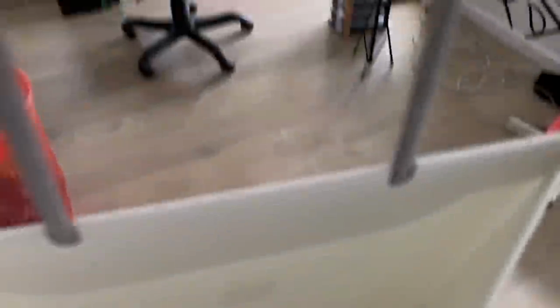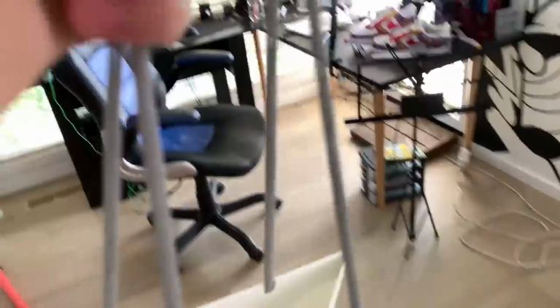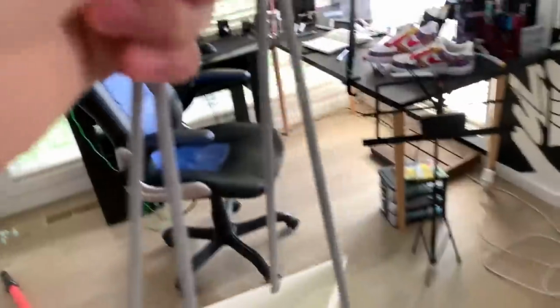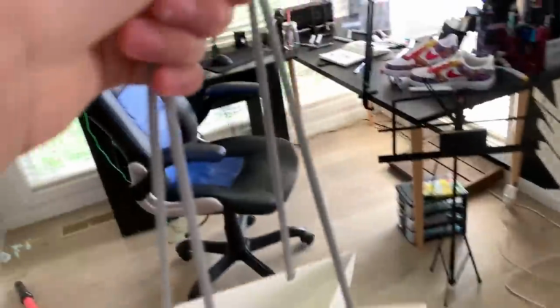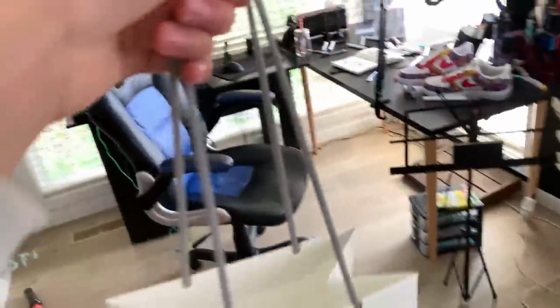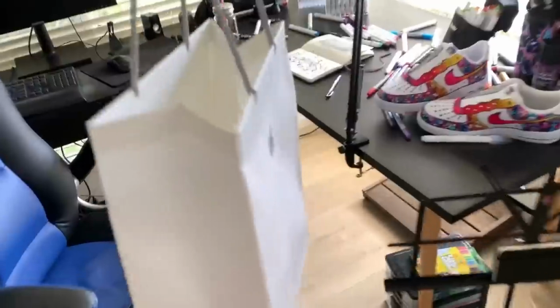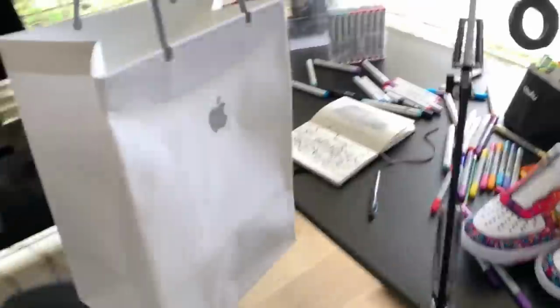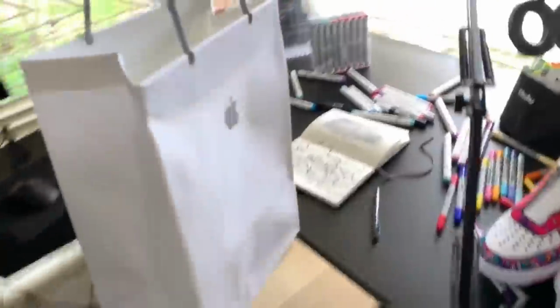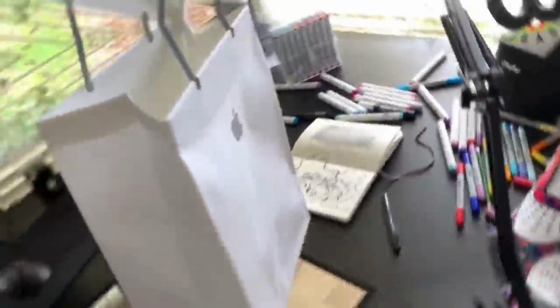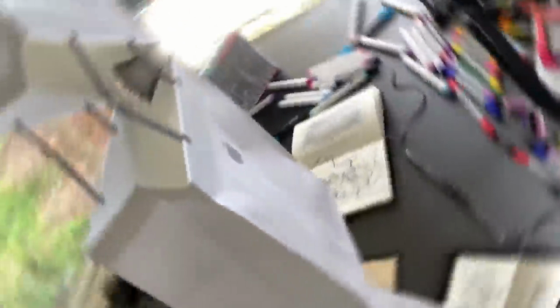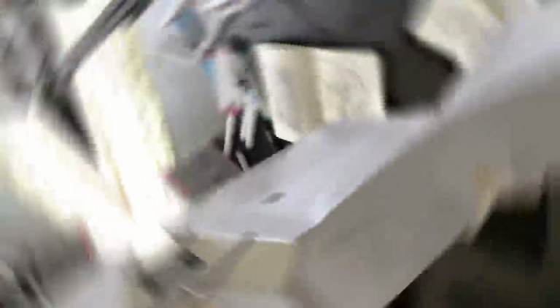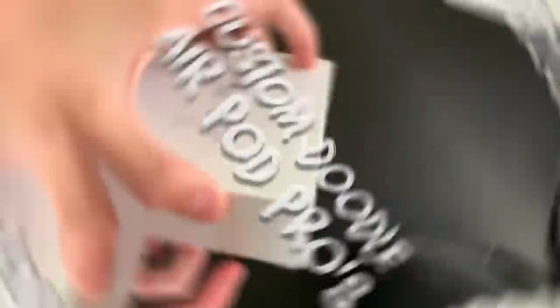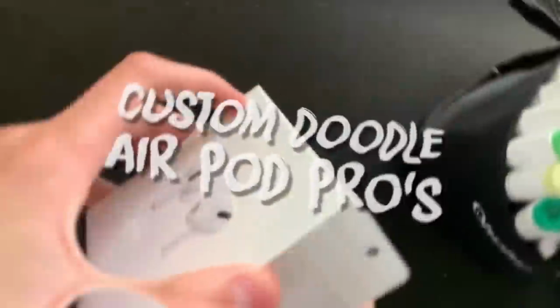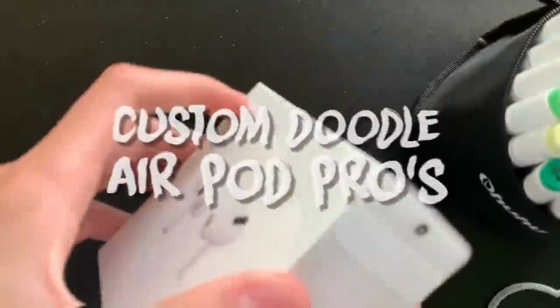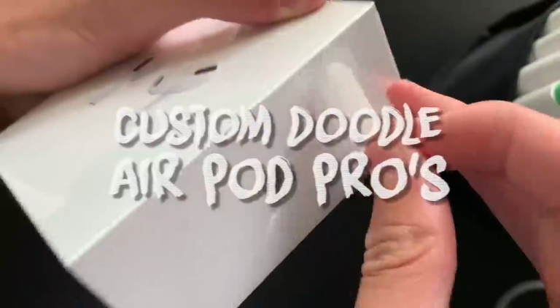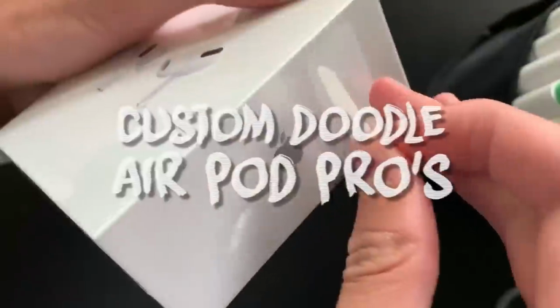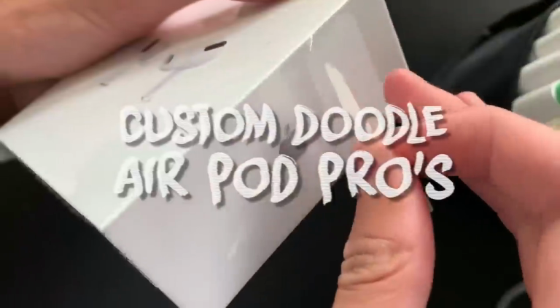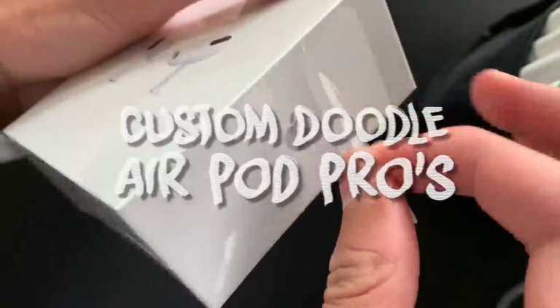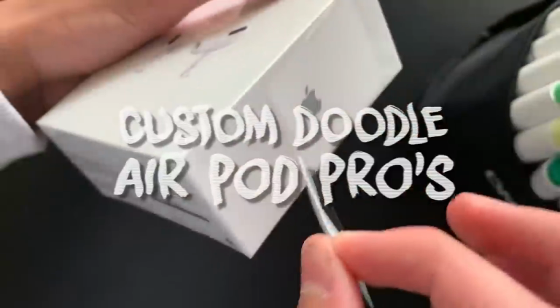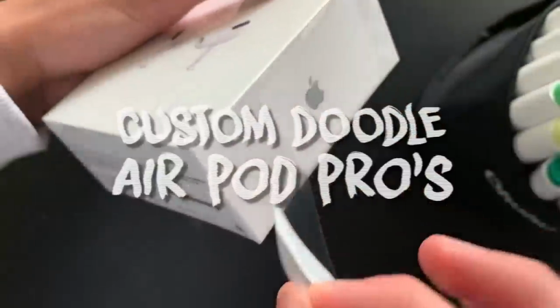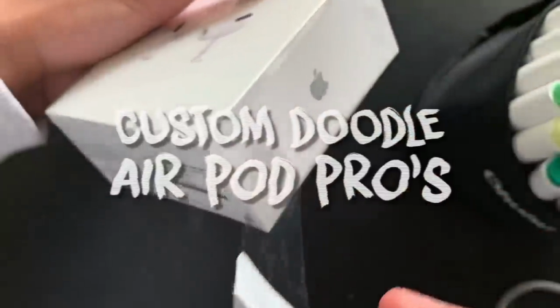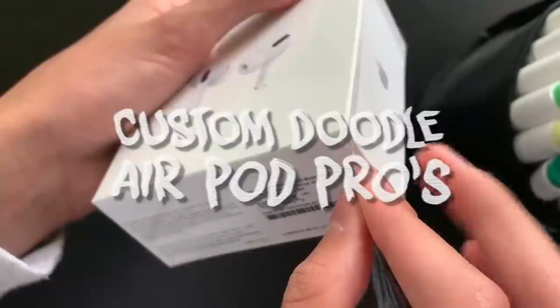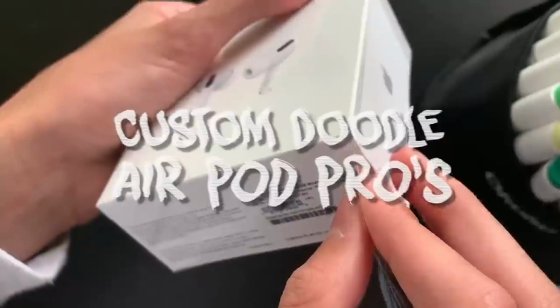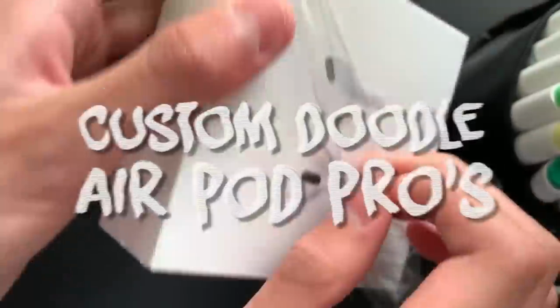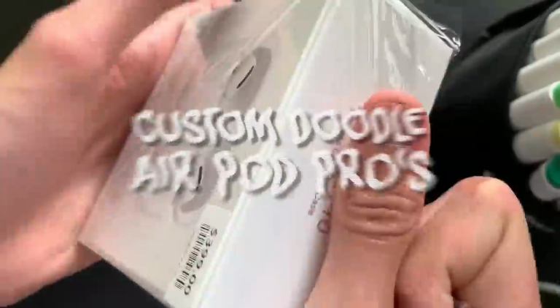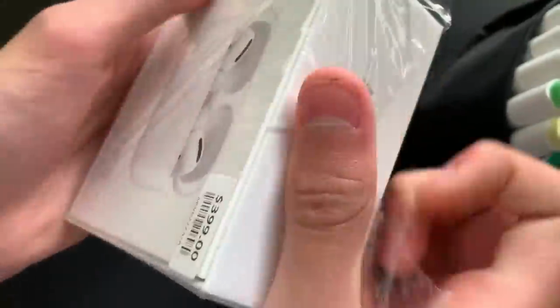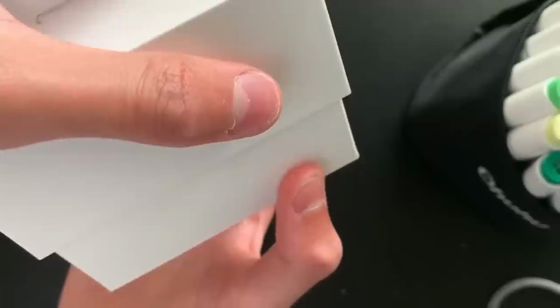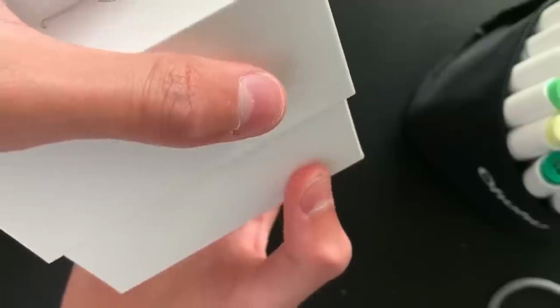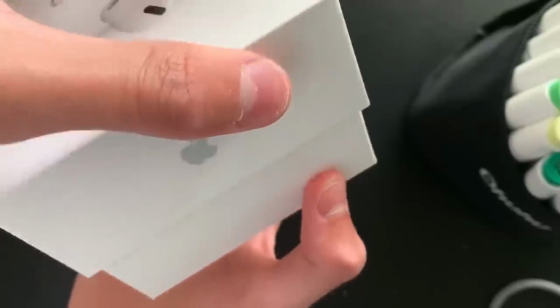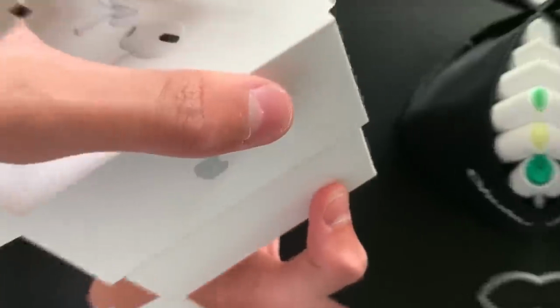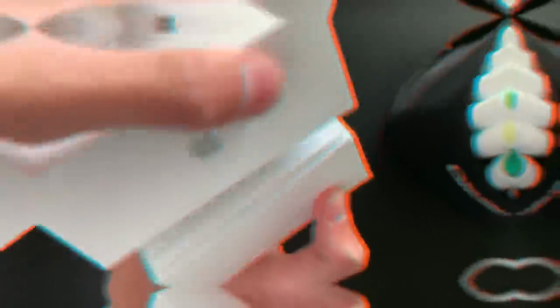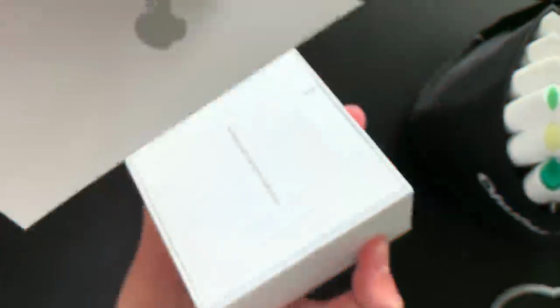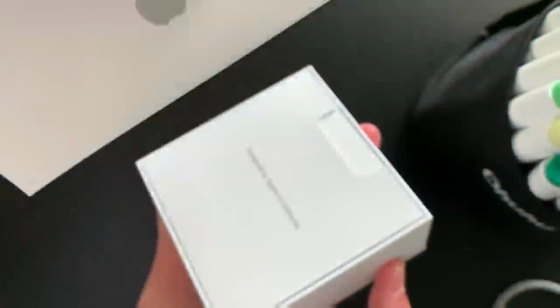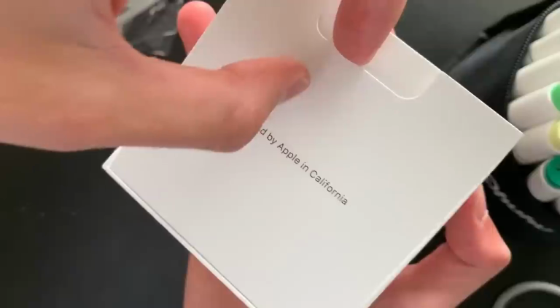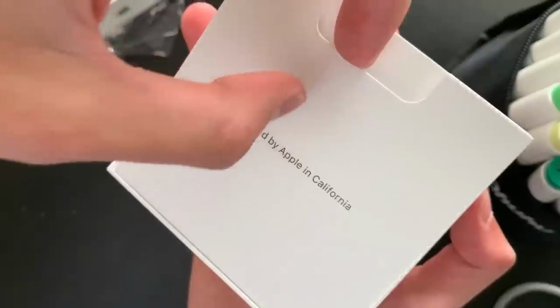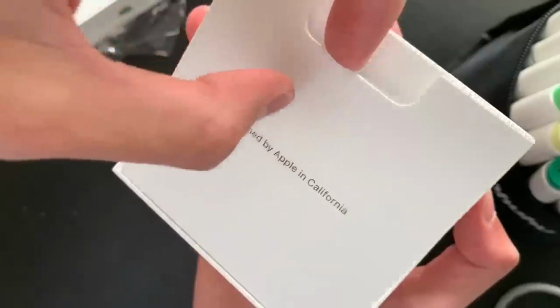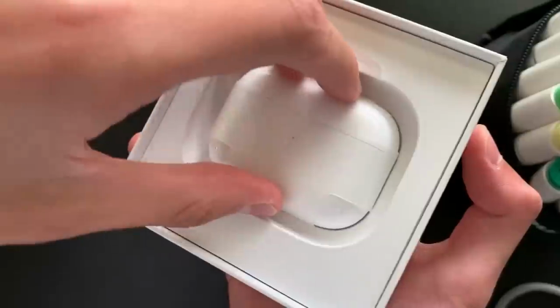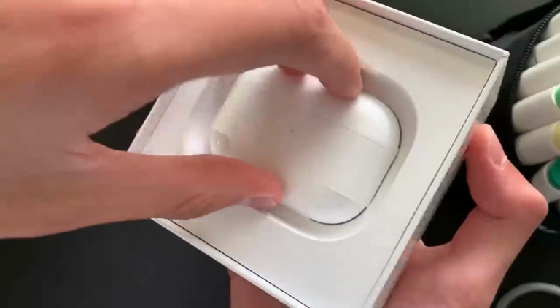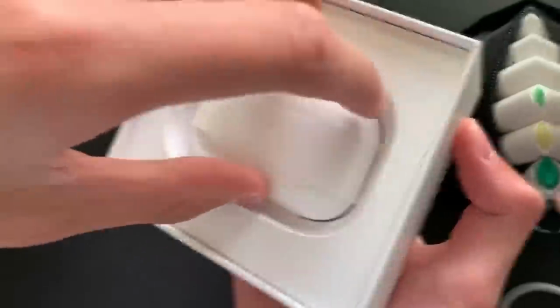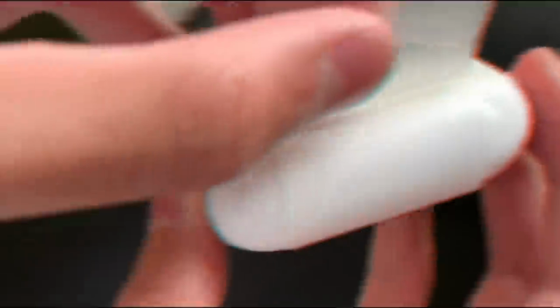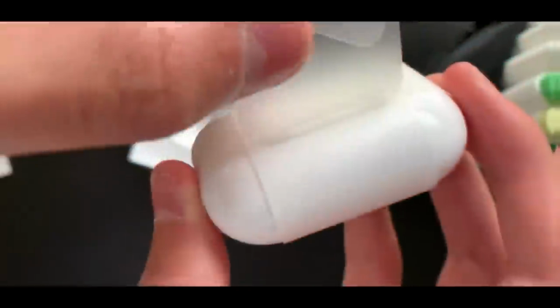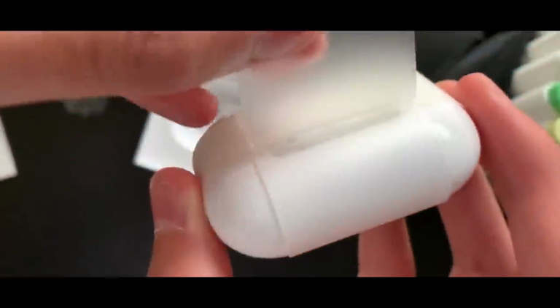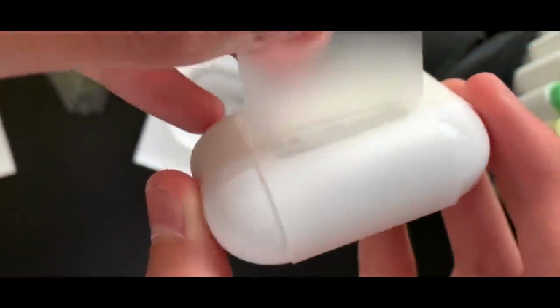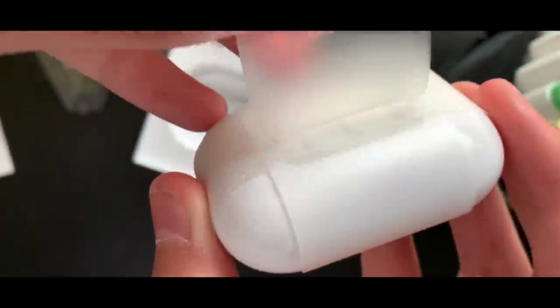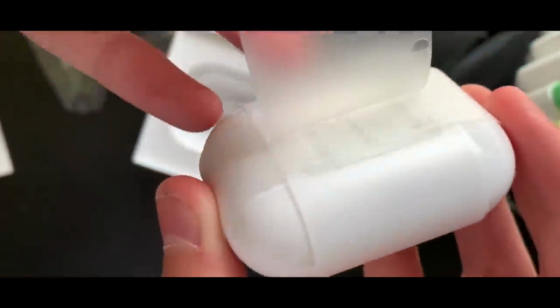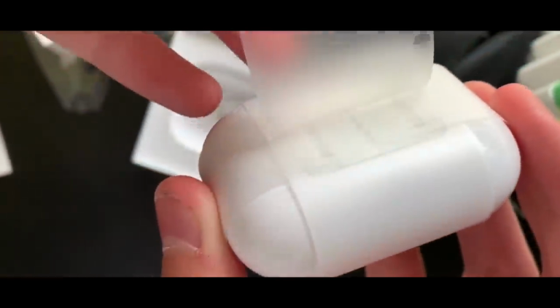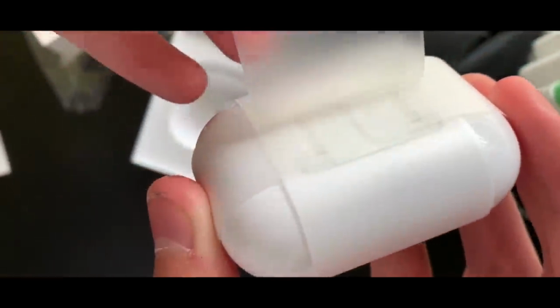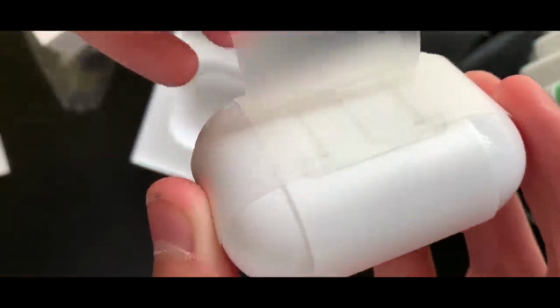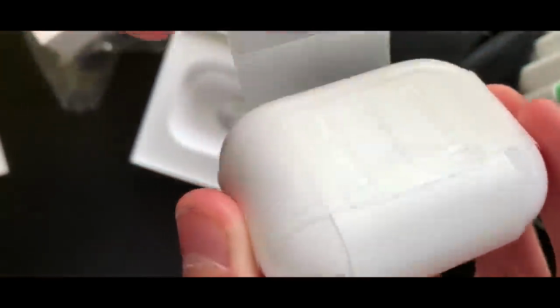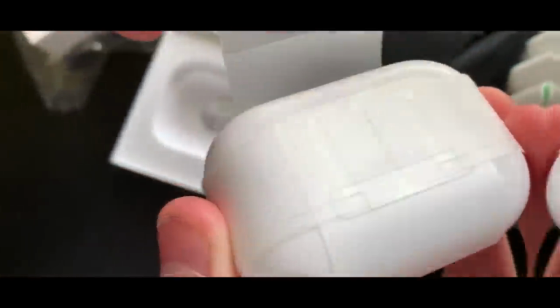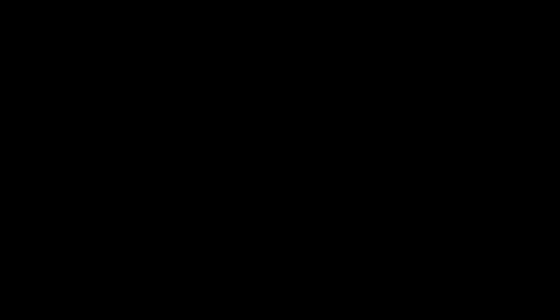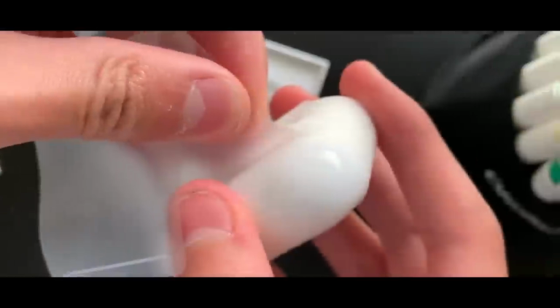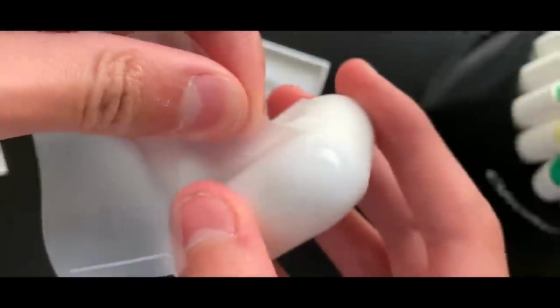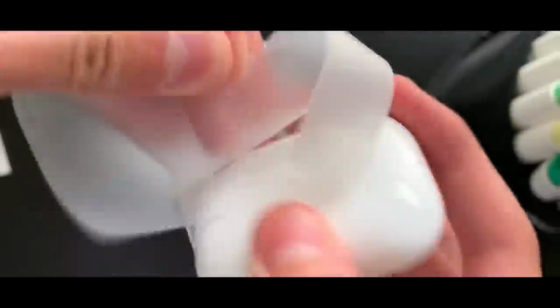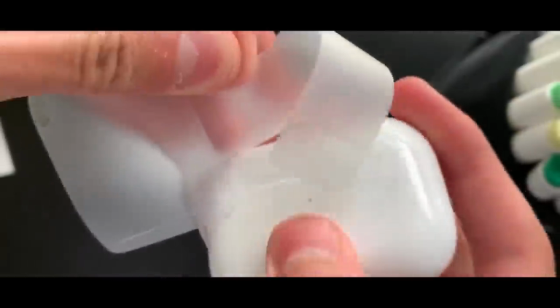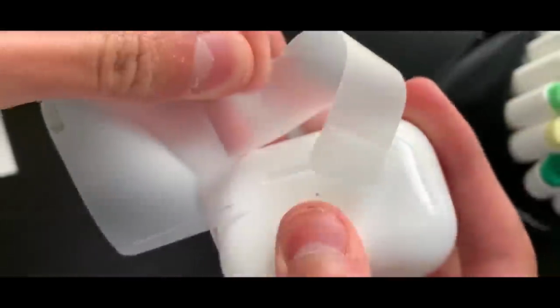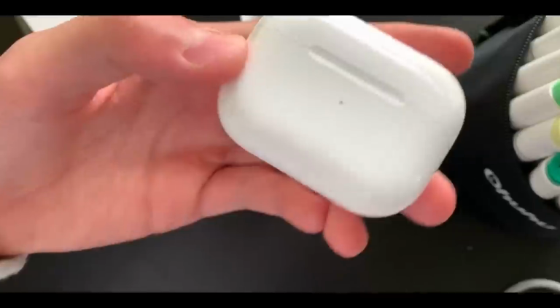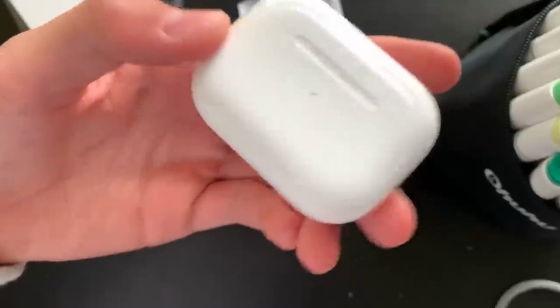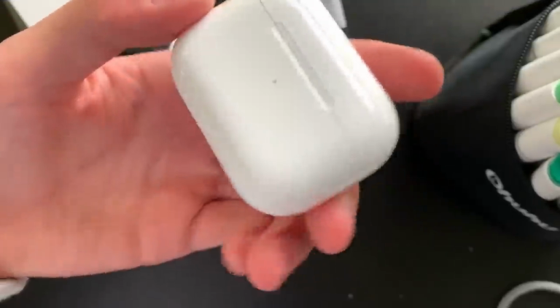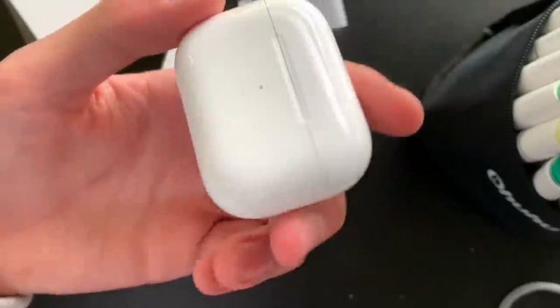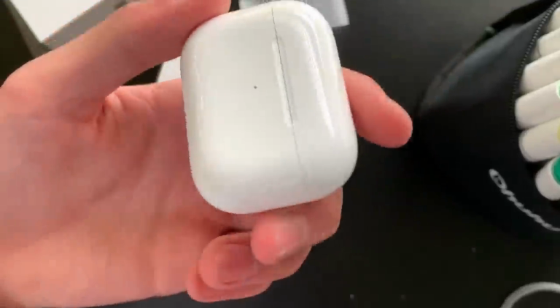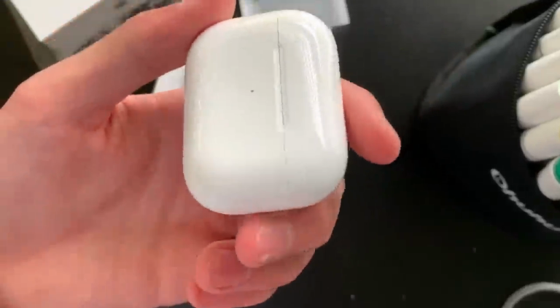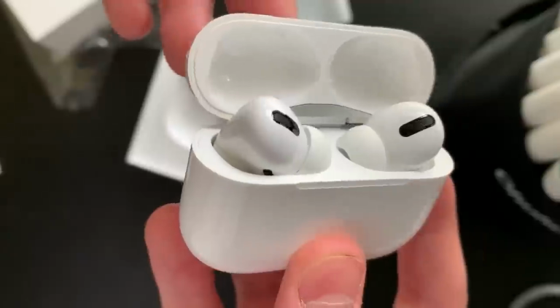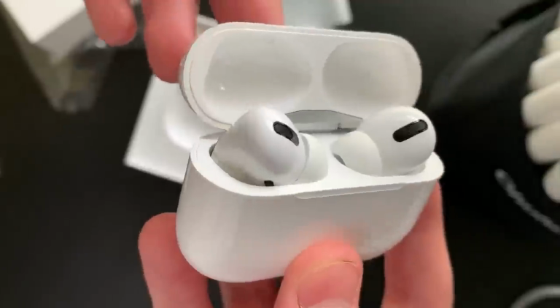Hey everyone, today I'm going to be making custom Doodle AirPod Pros and I hope you'll enjoy. Let's get into it.